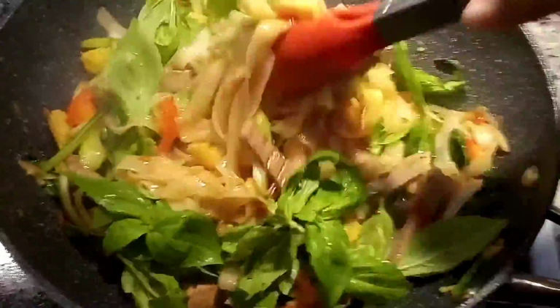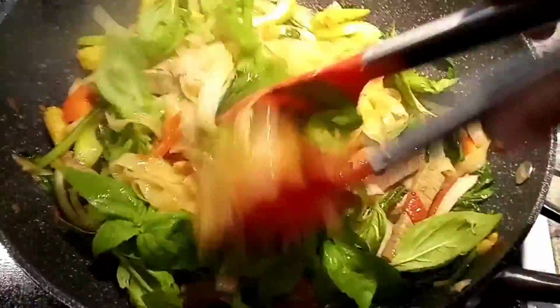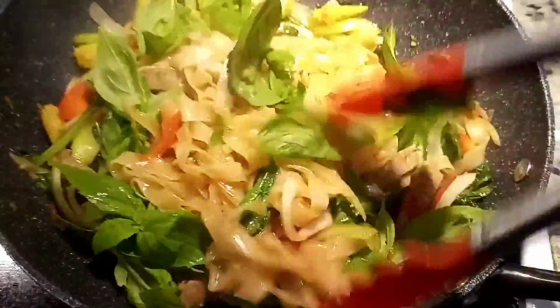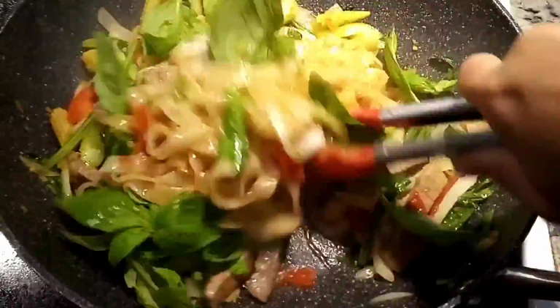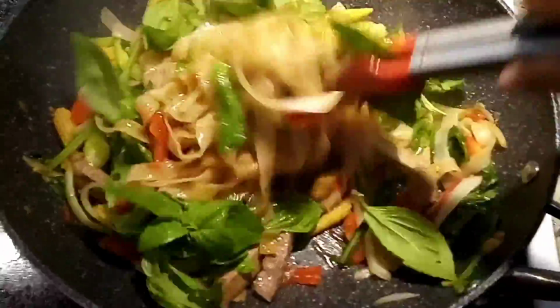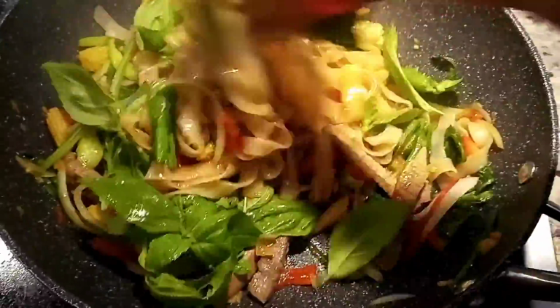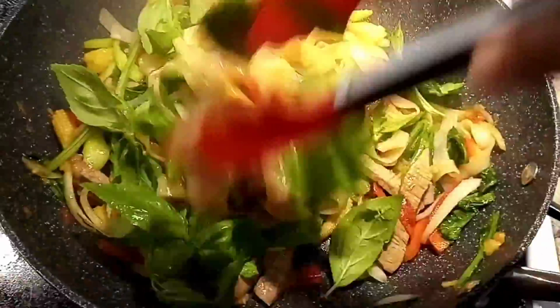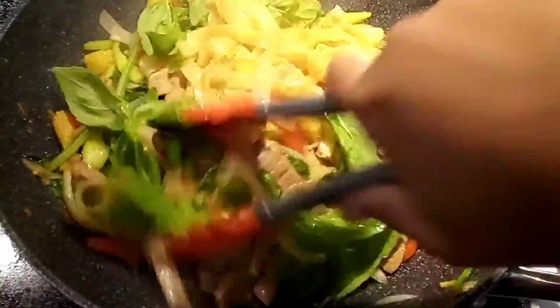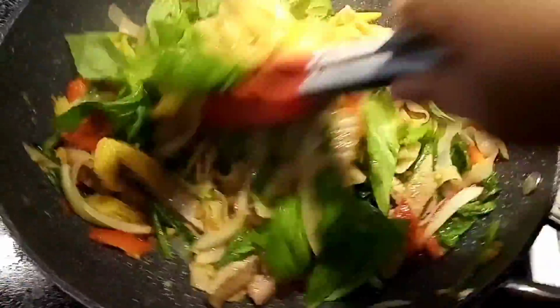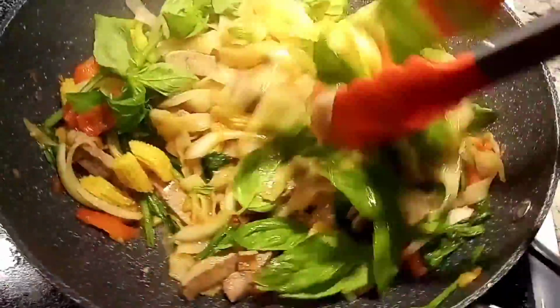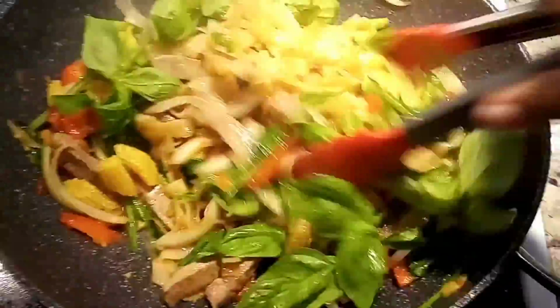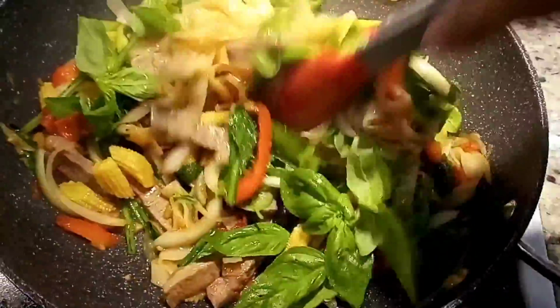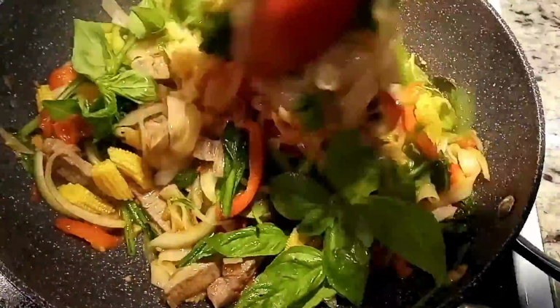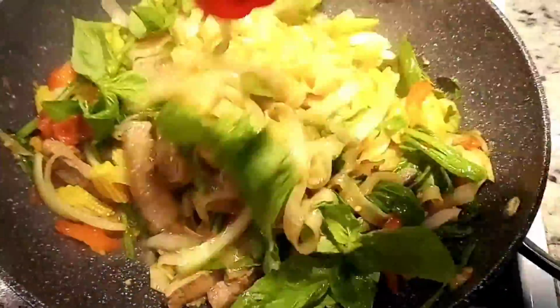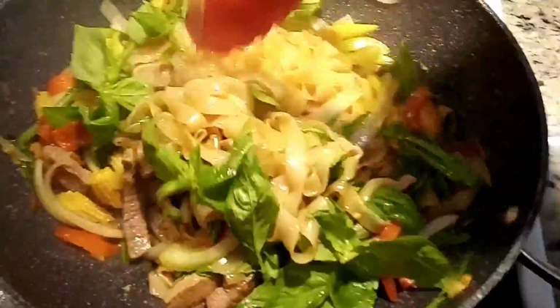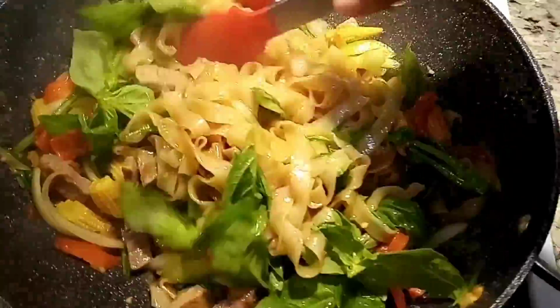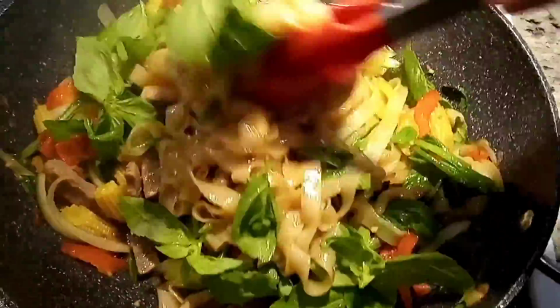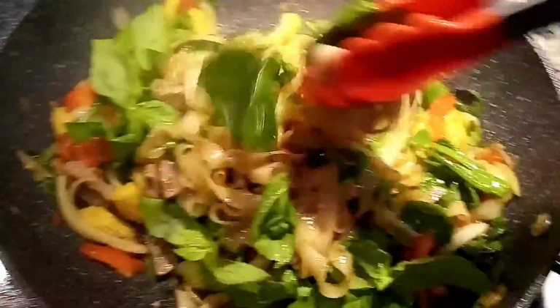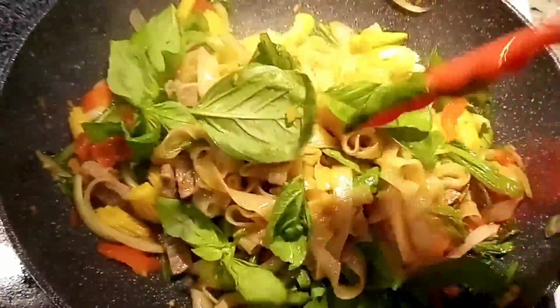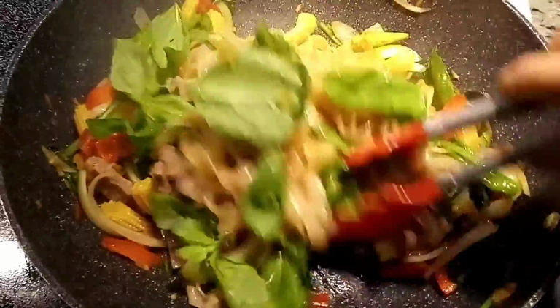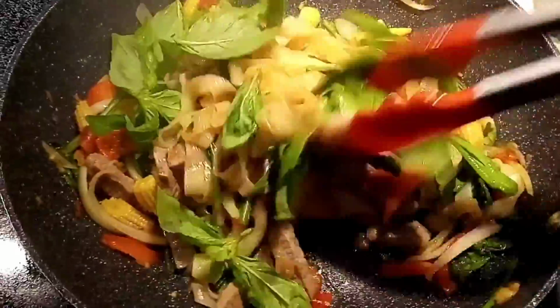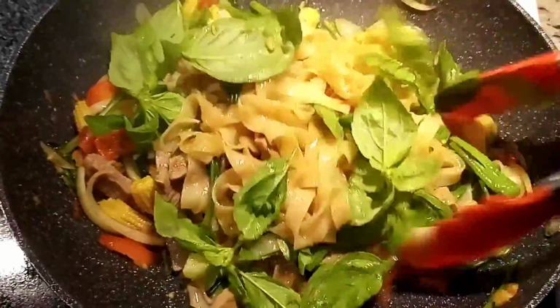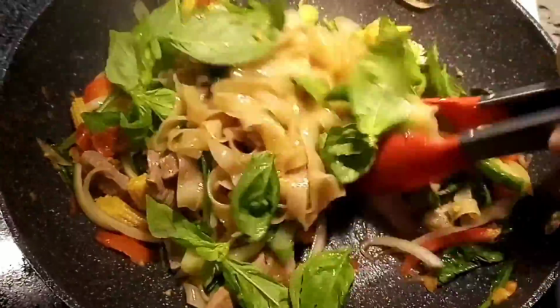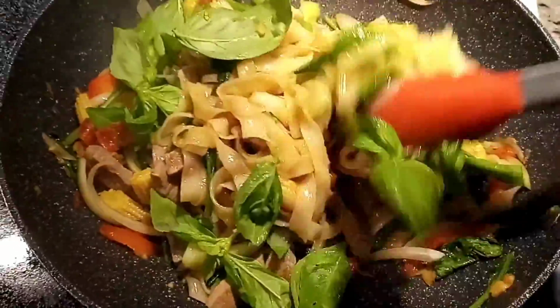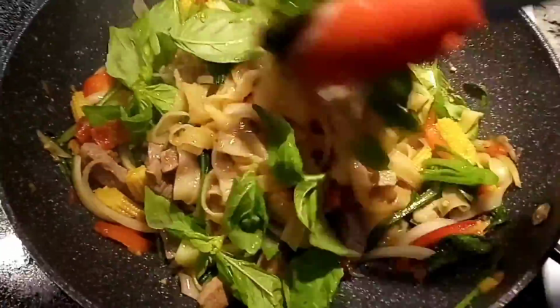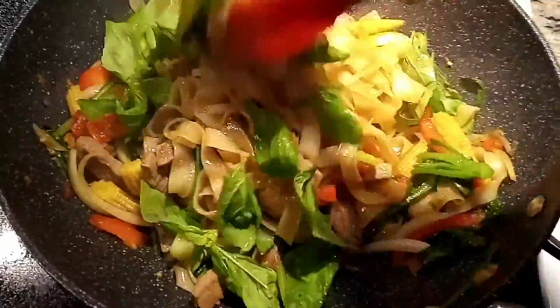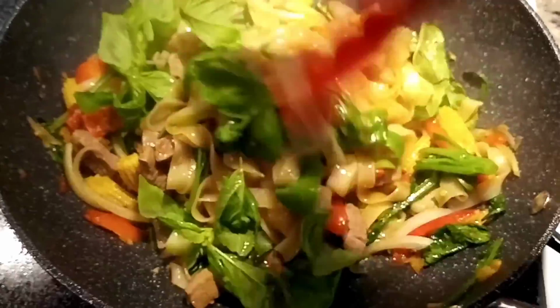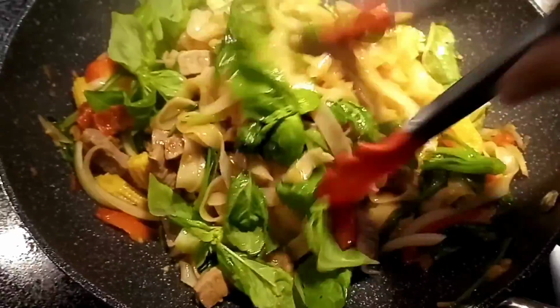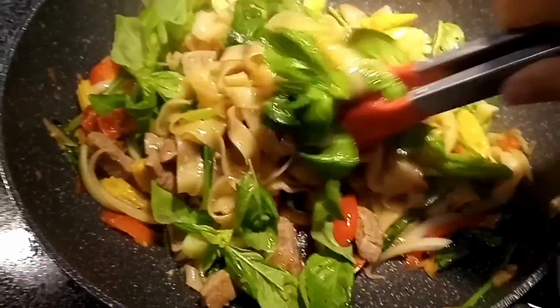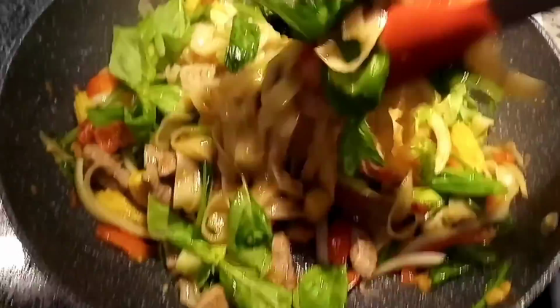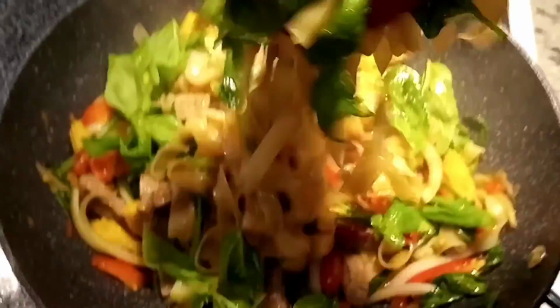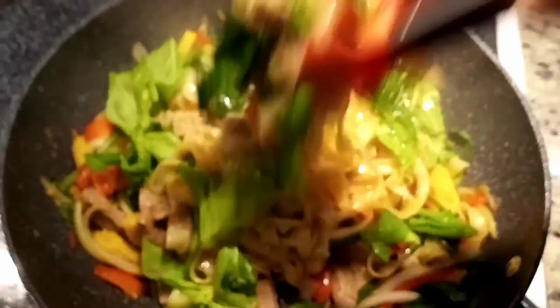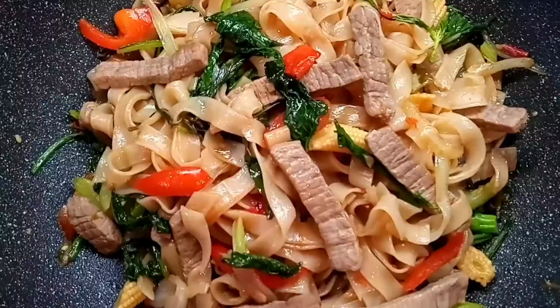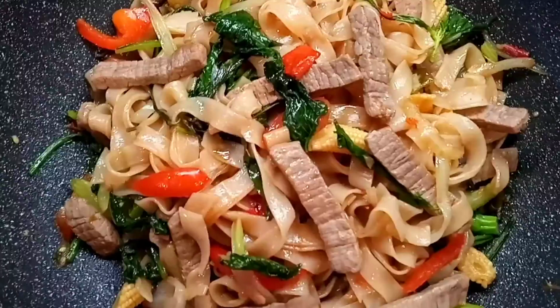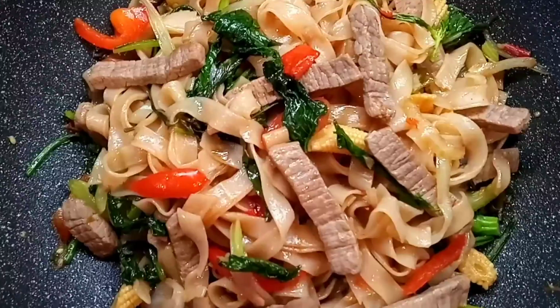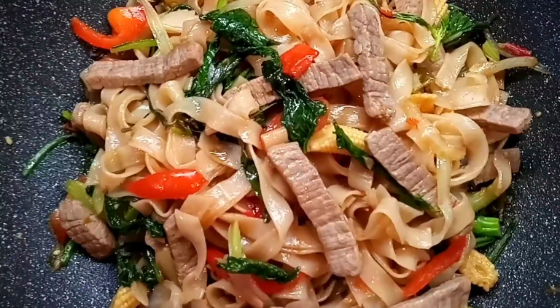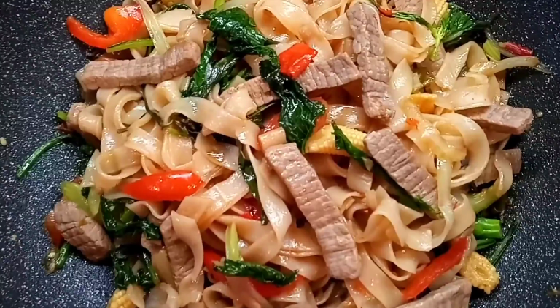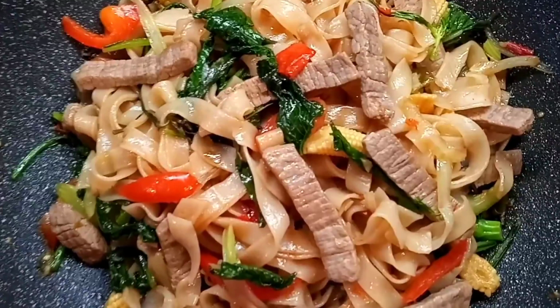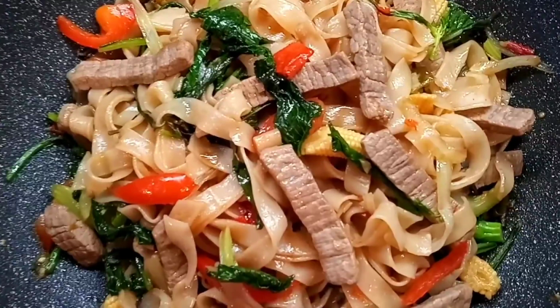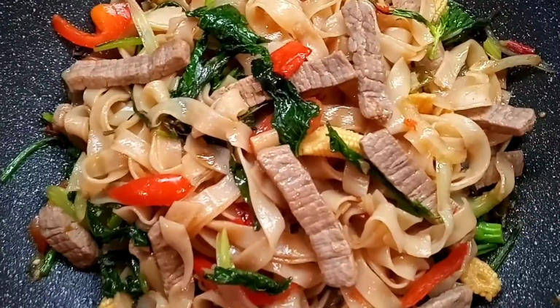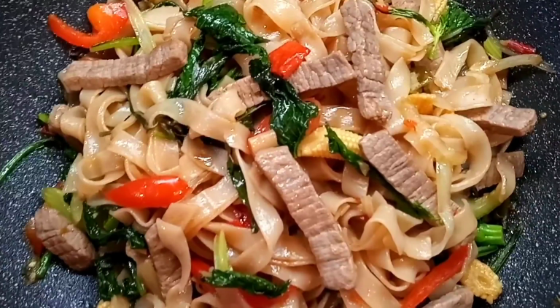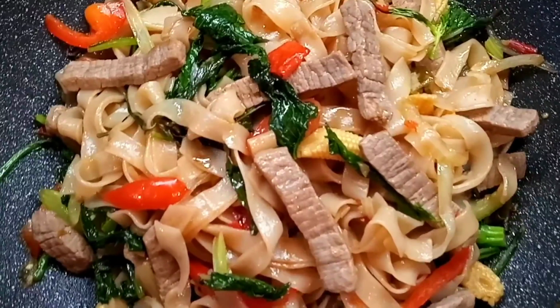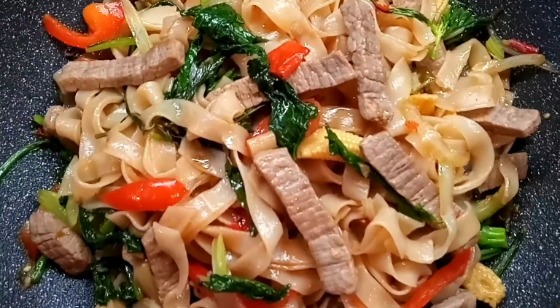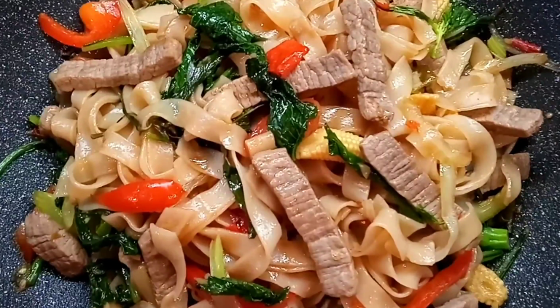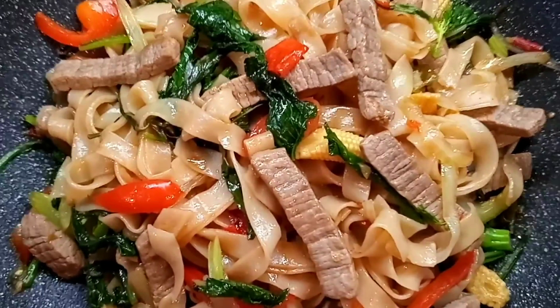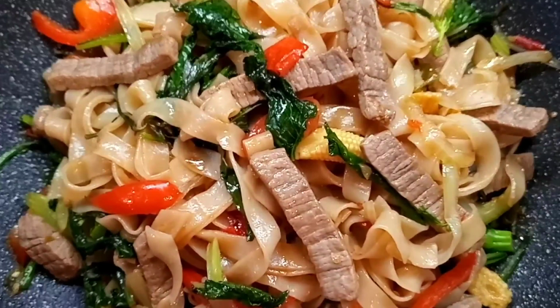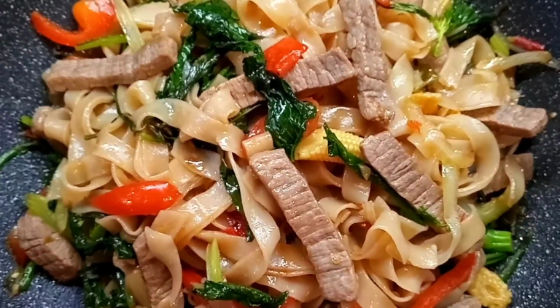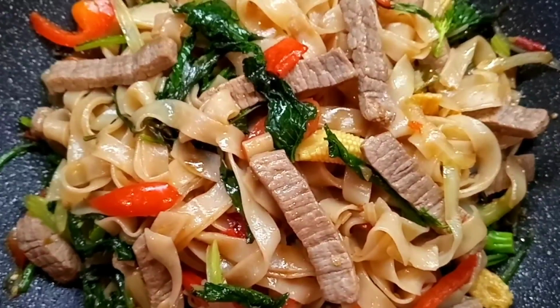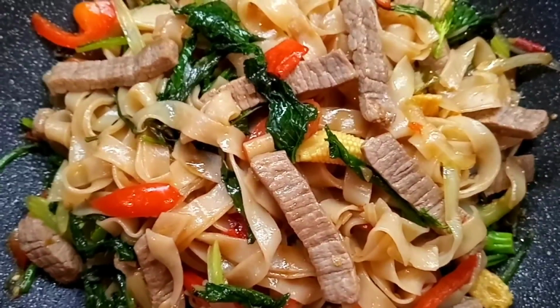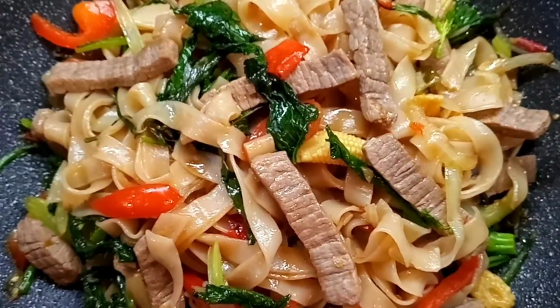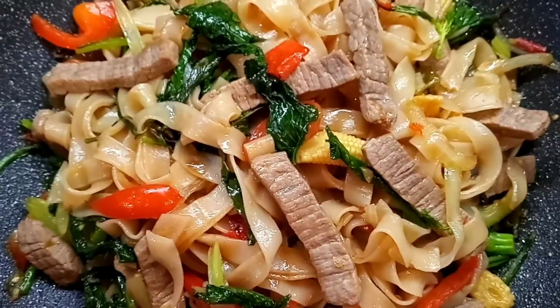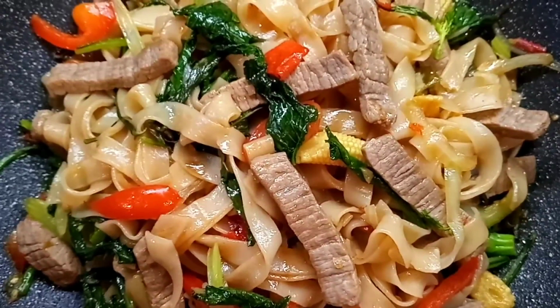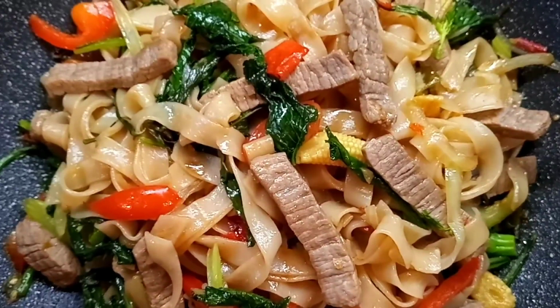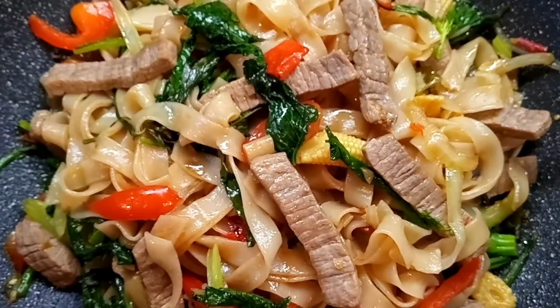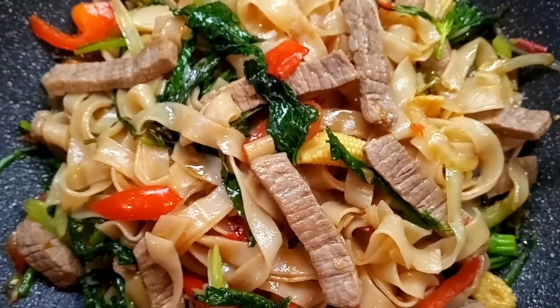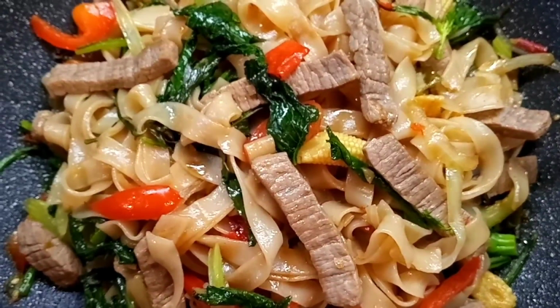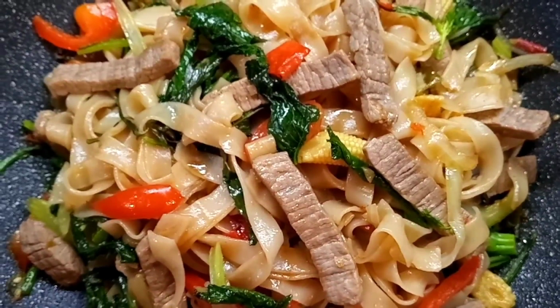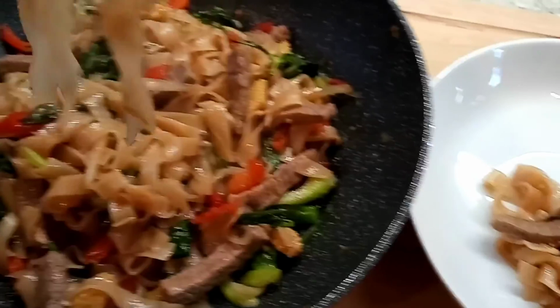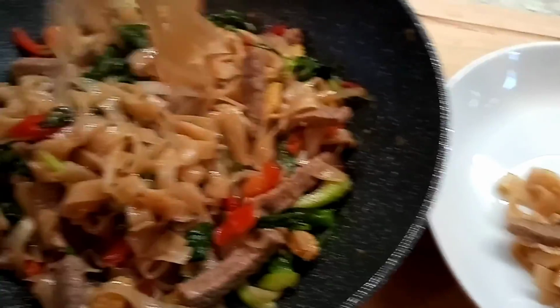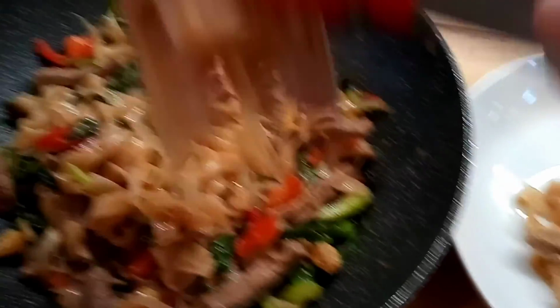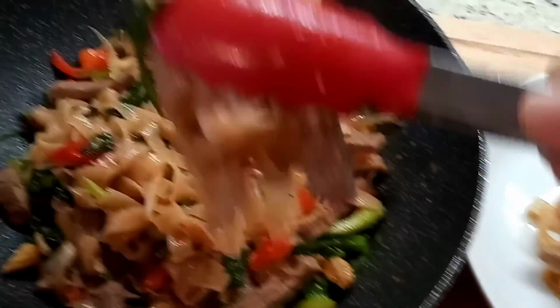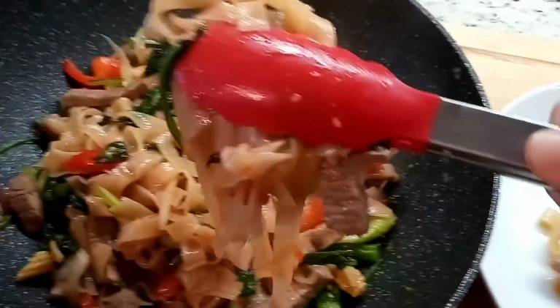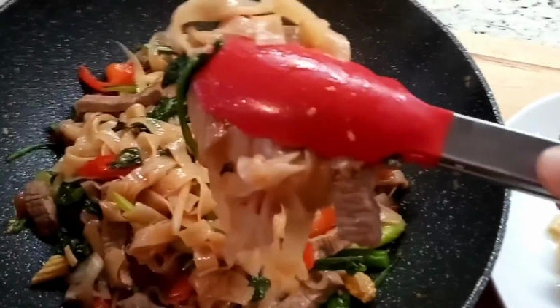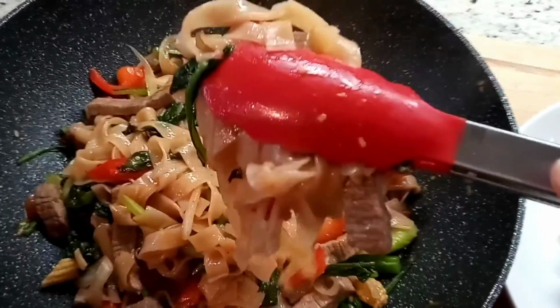Right before I add the basil leaves, I turn the heat off and just continue to stir-fry and mix it. And voila, it's all done.